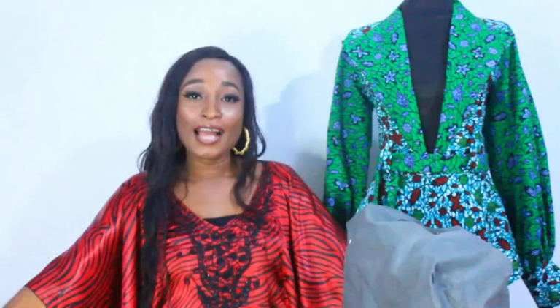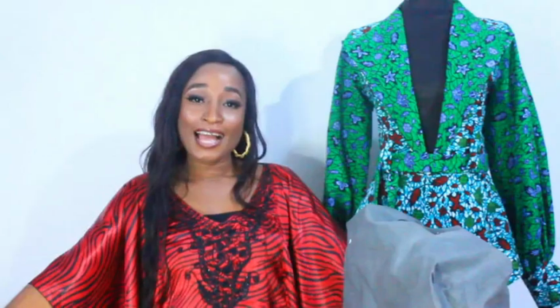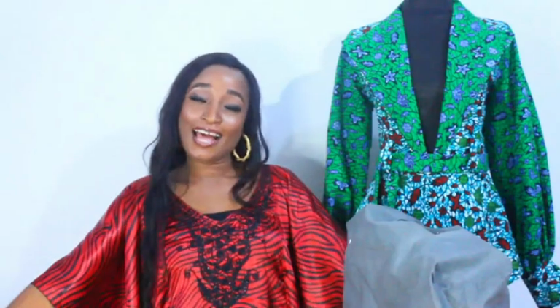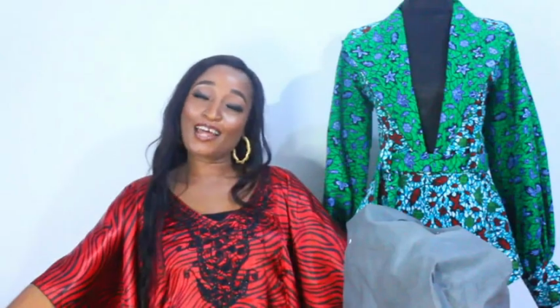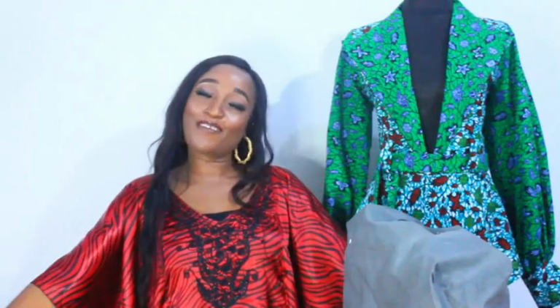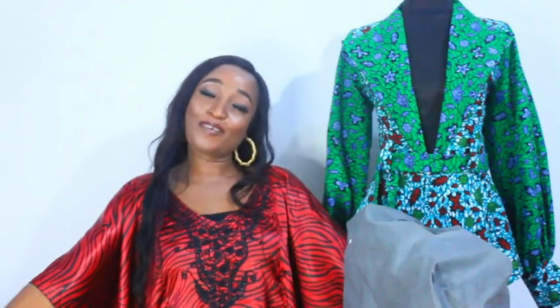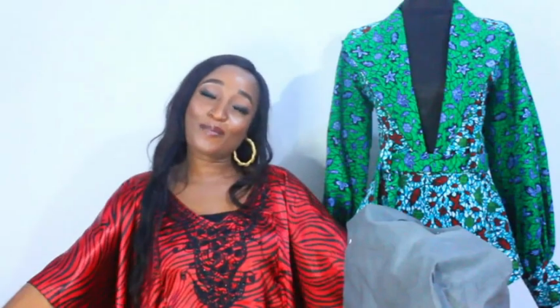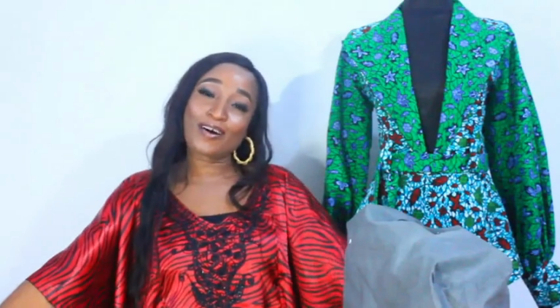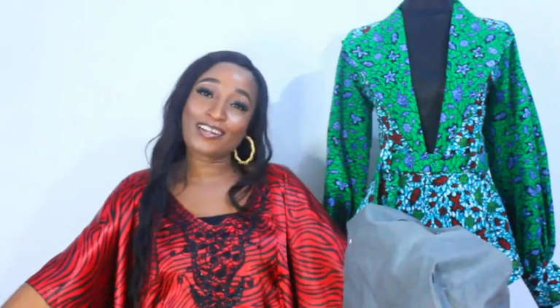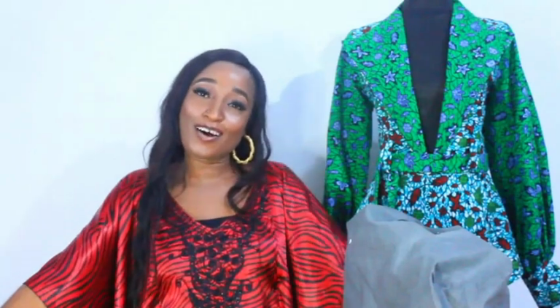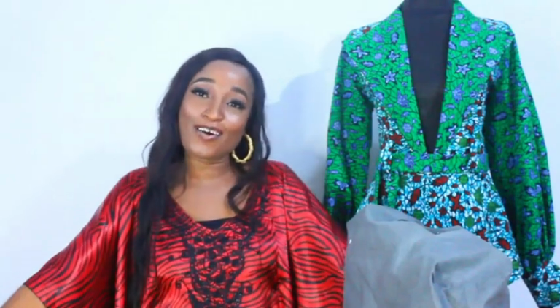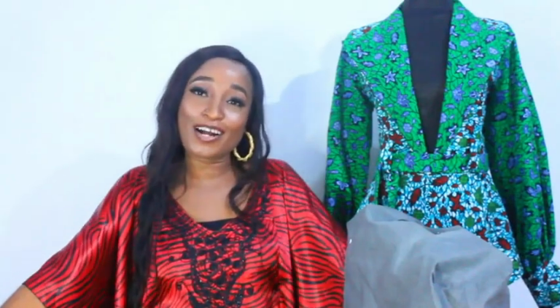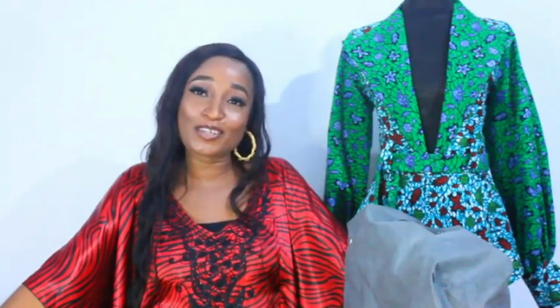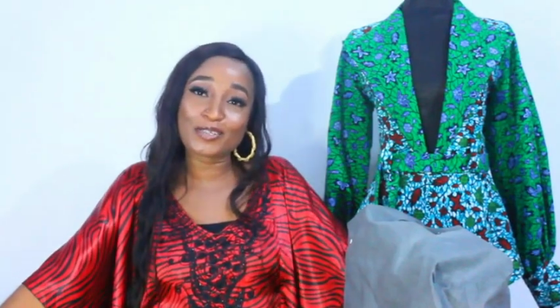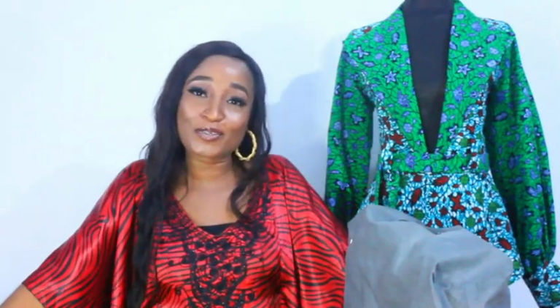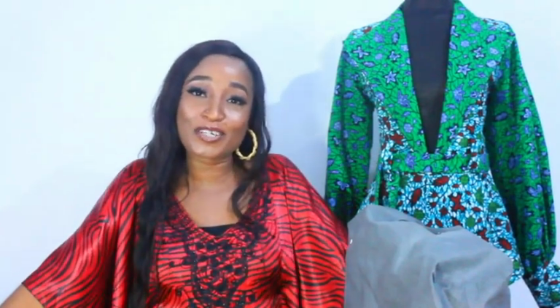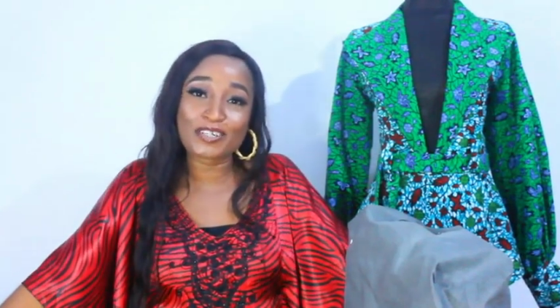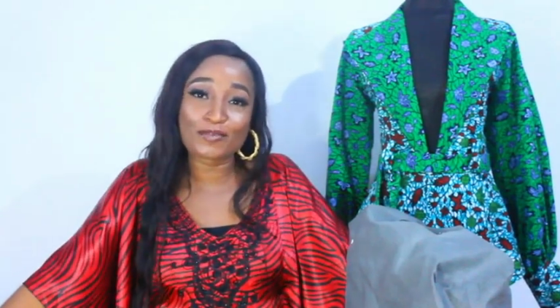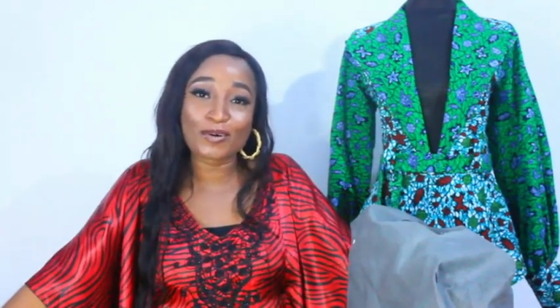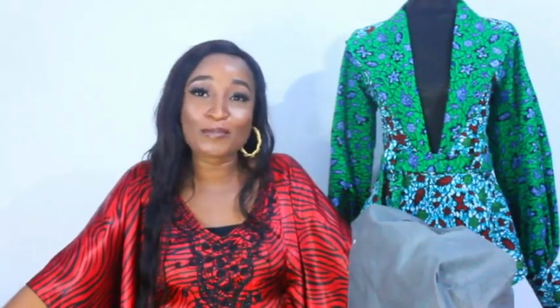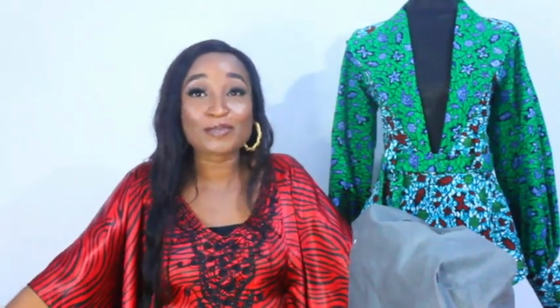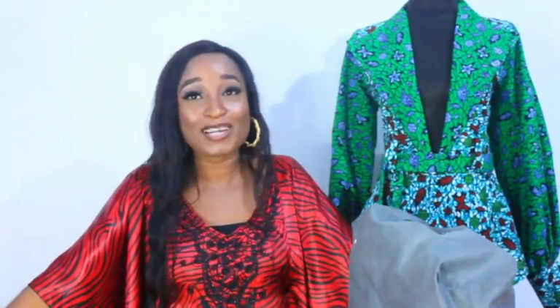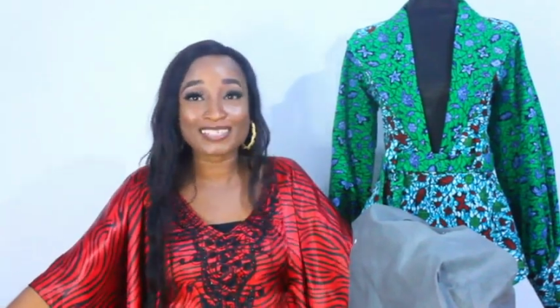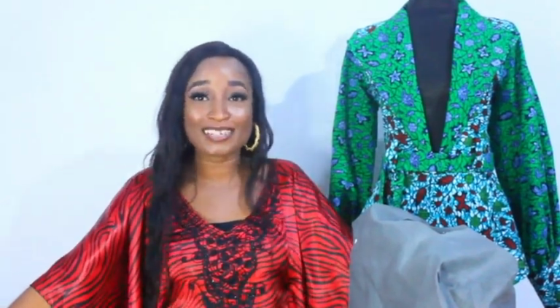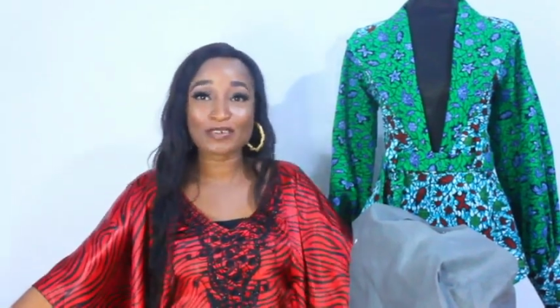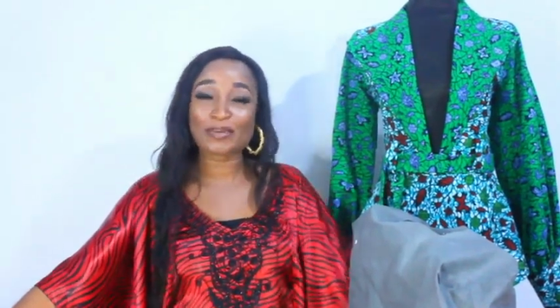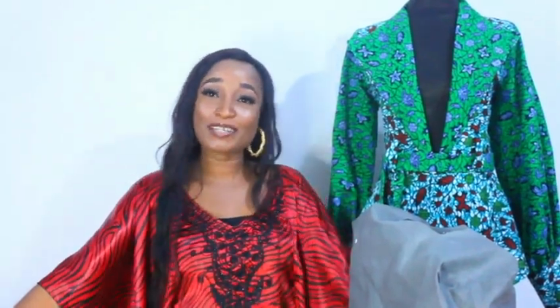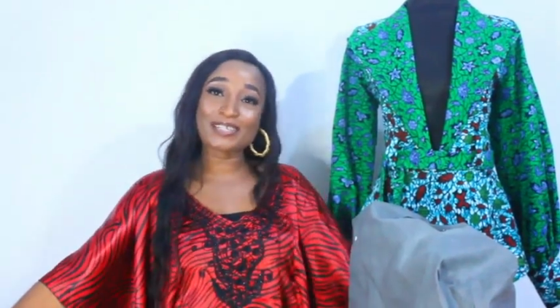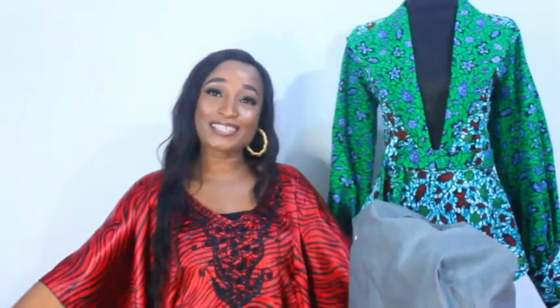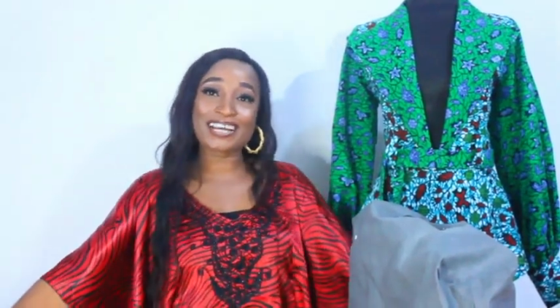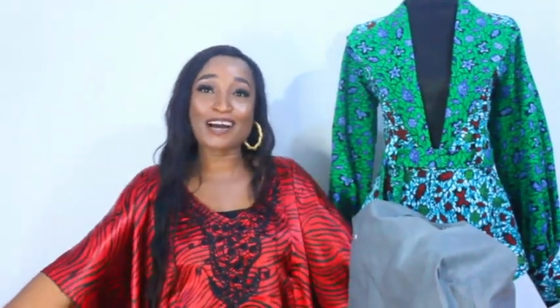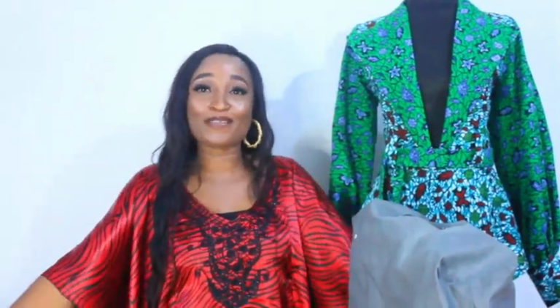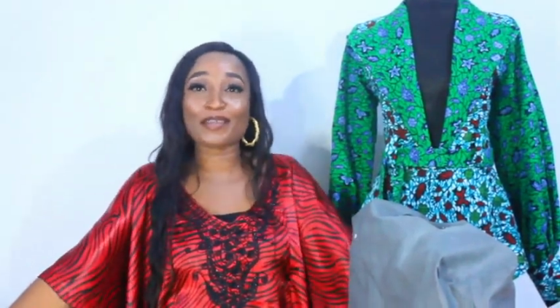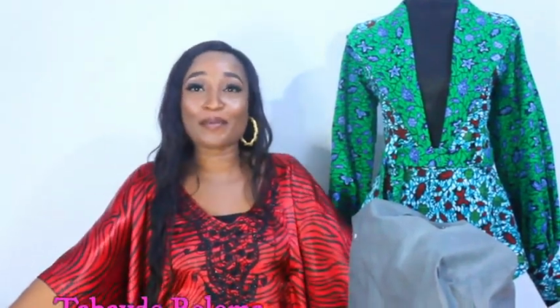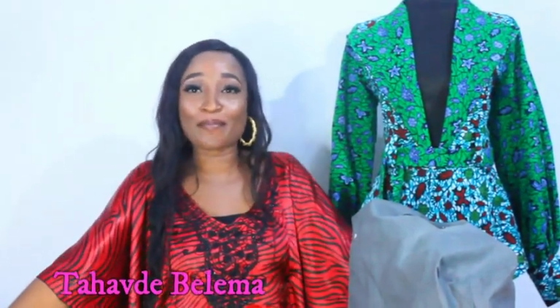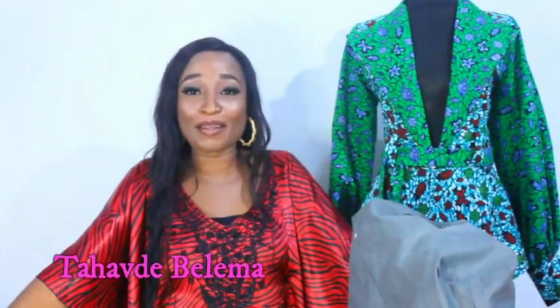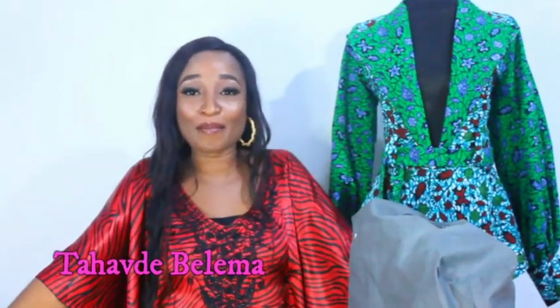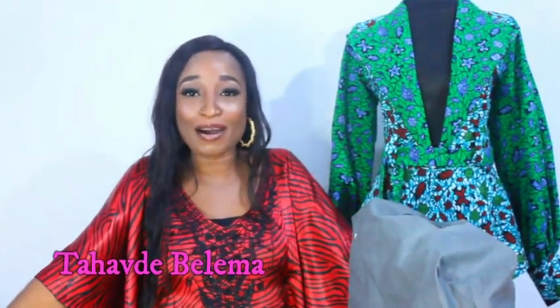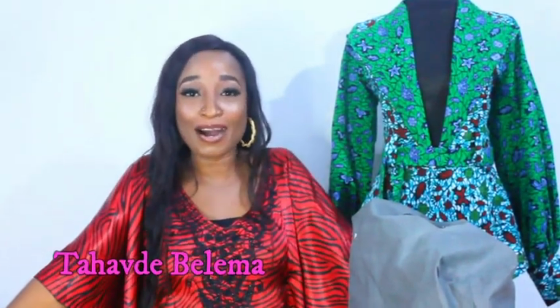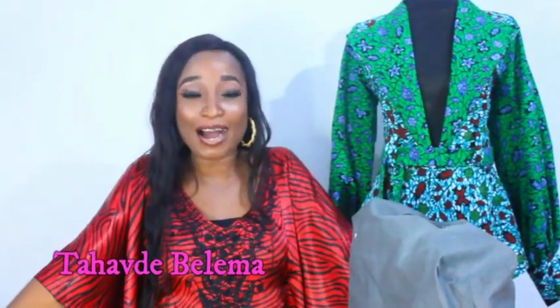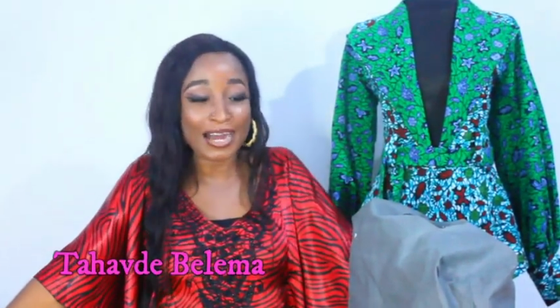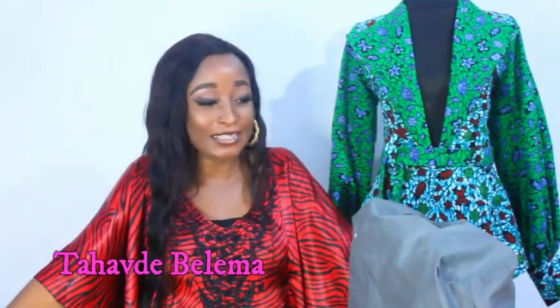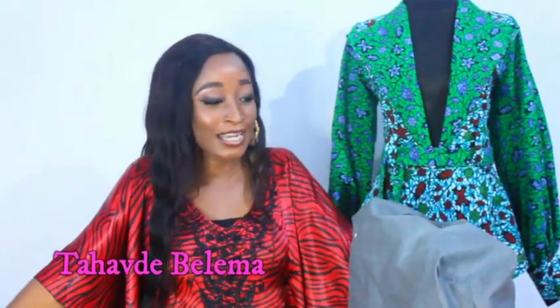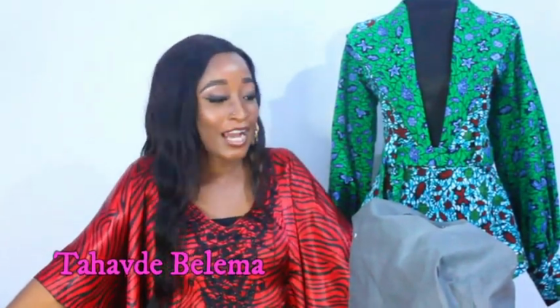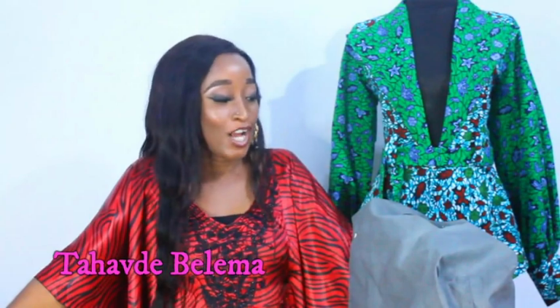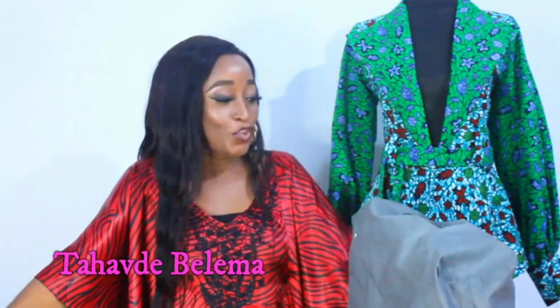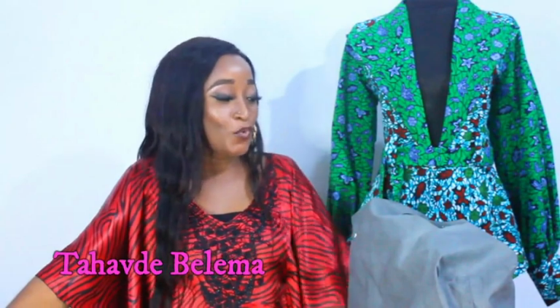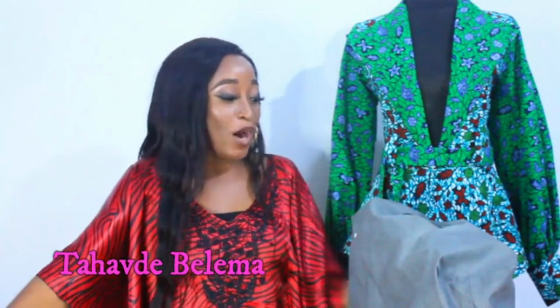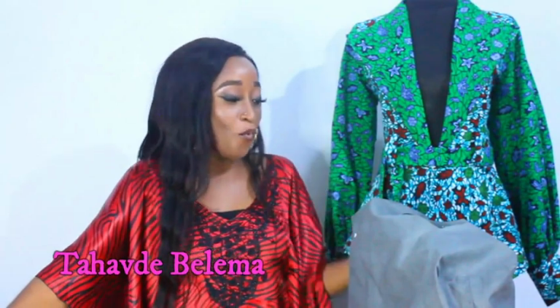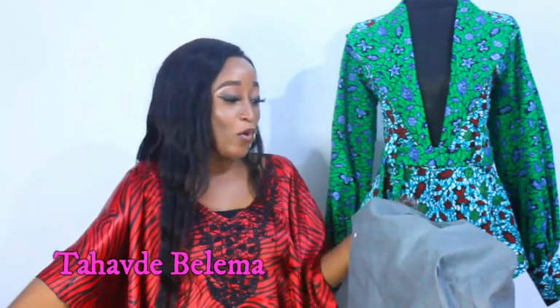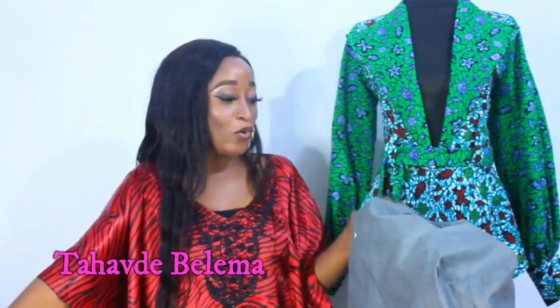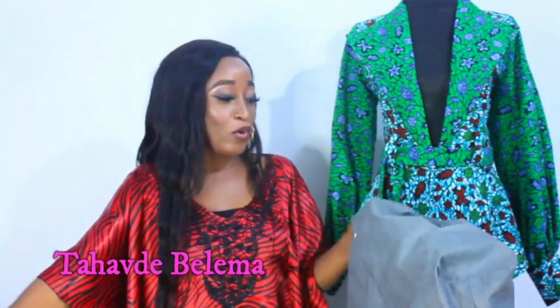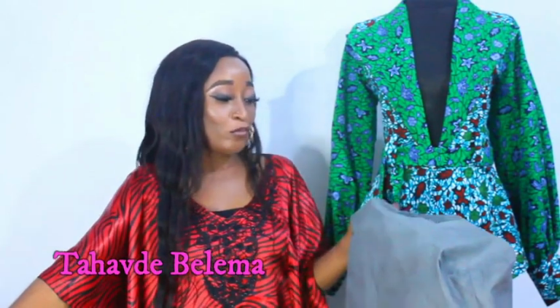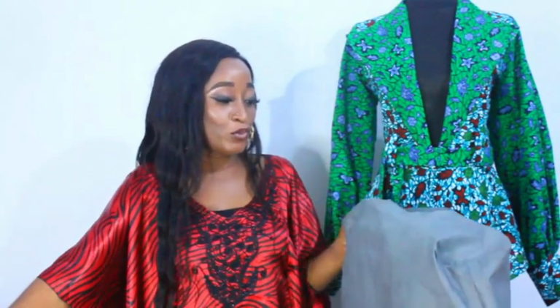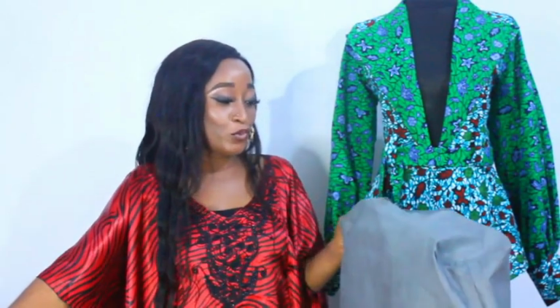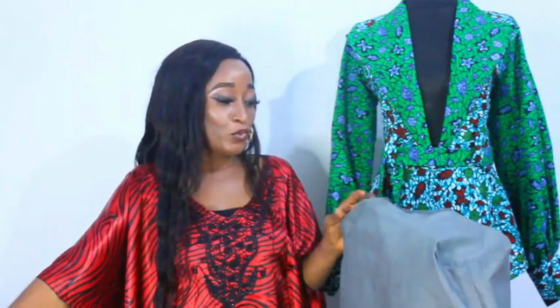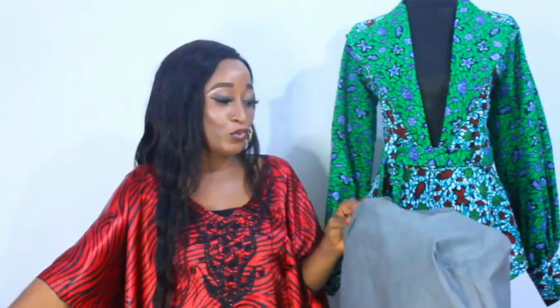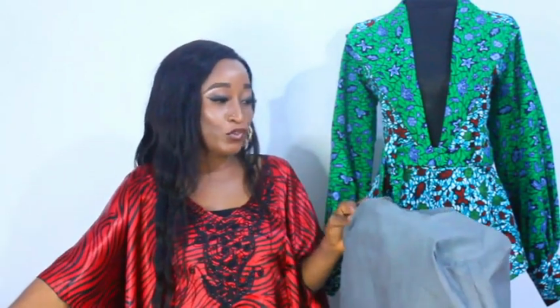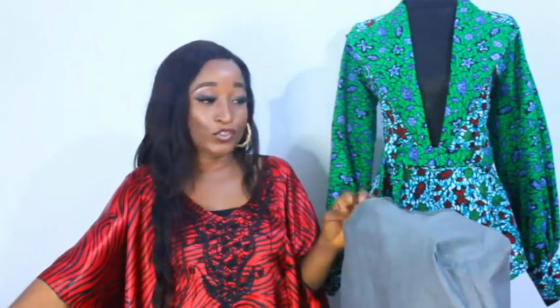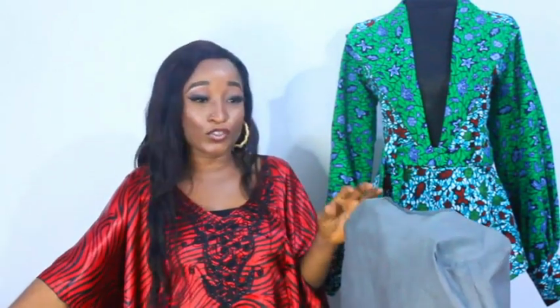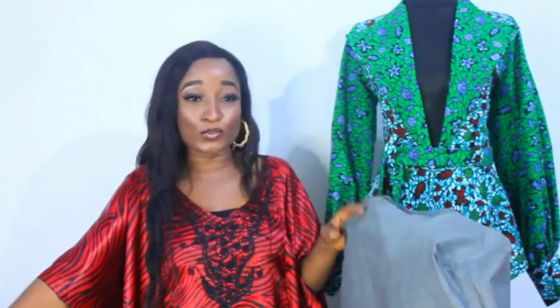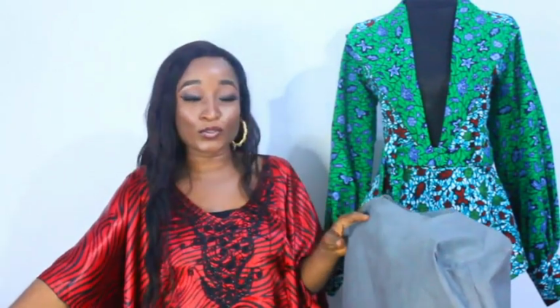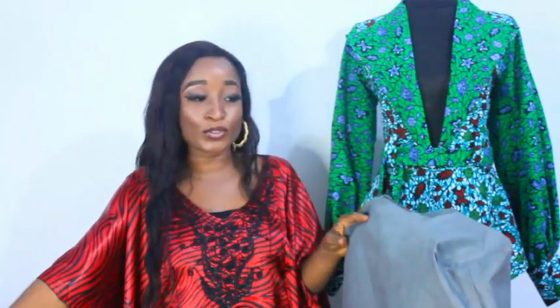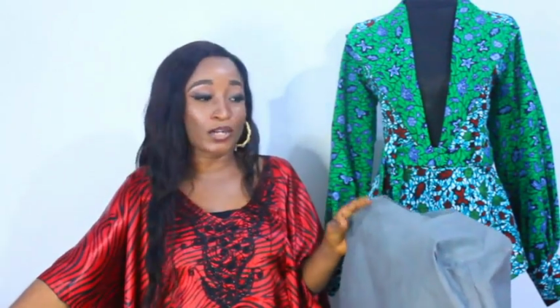Hello everyone, how are you doing? Welcome to my channel. My name is Tahafdeh Belema and you are welcome to today's tutorial.